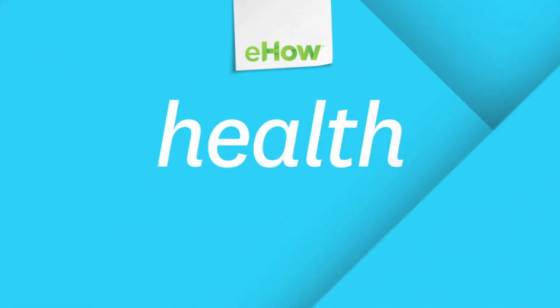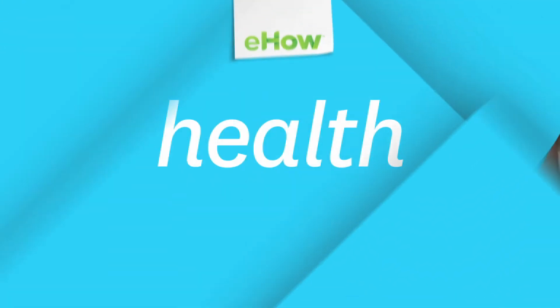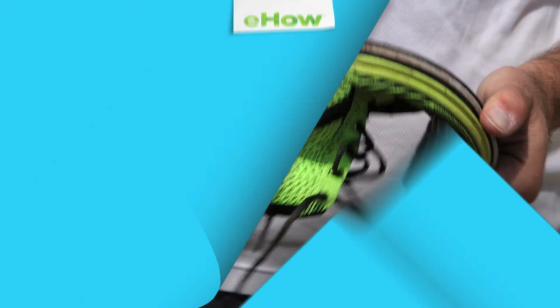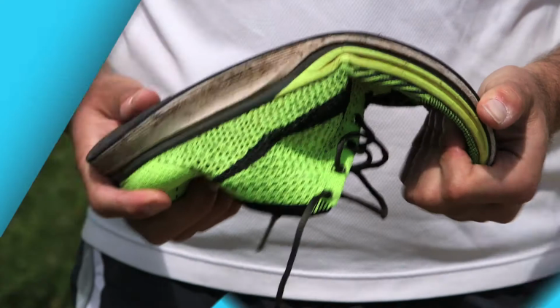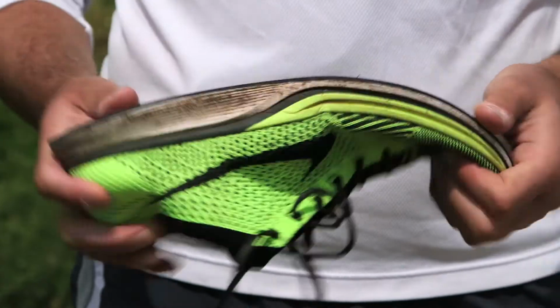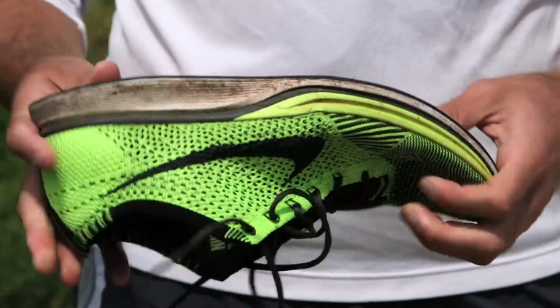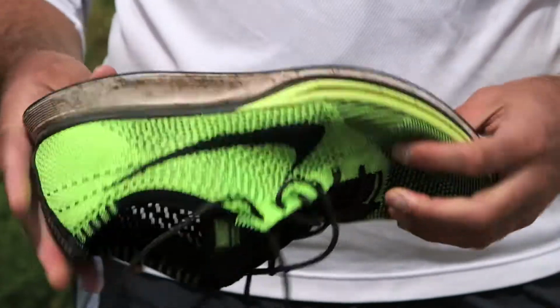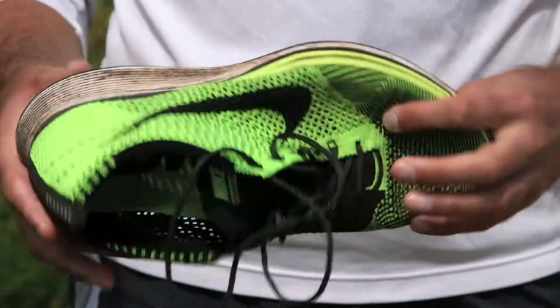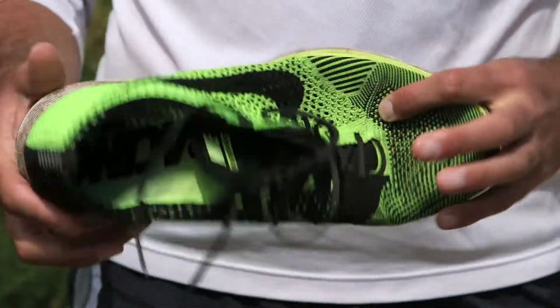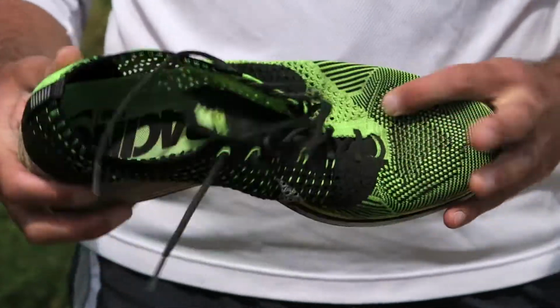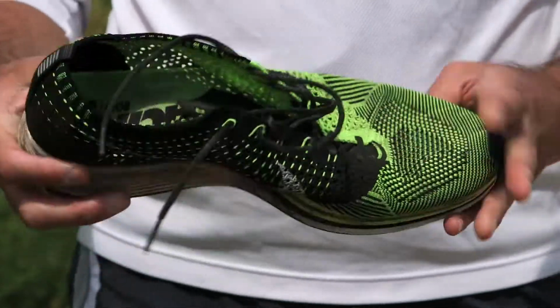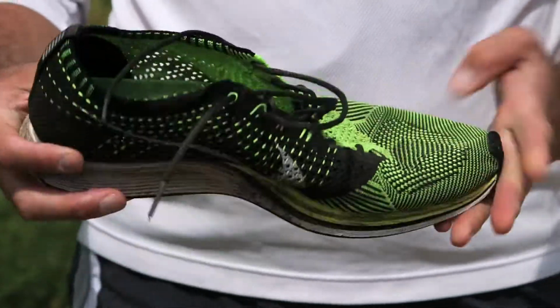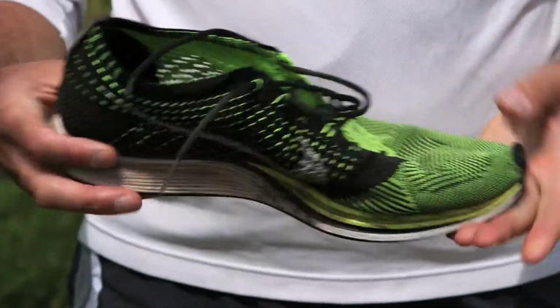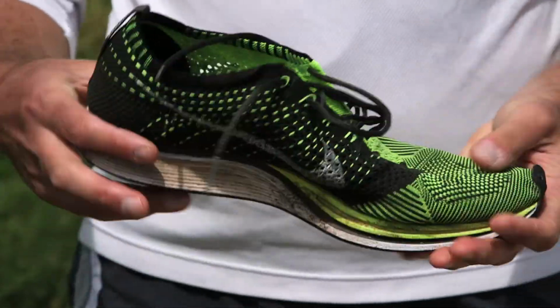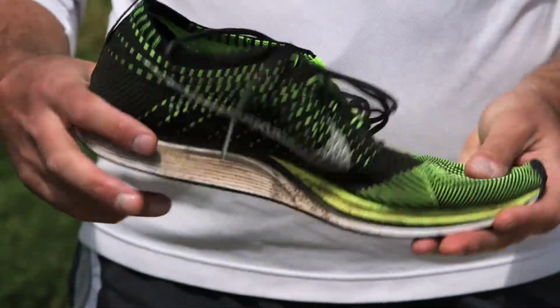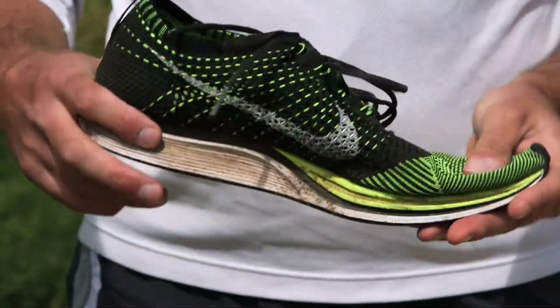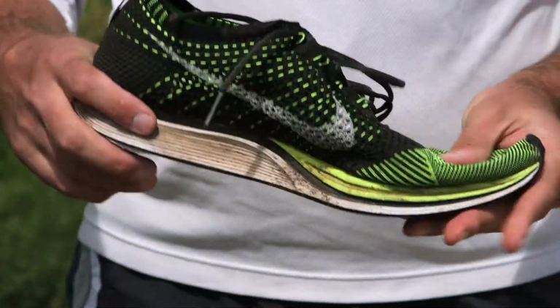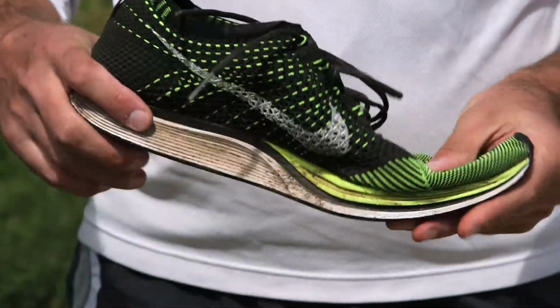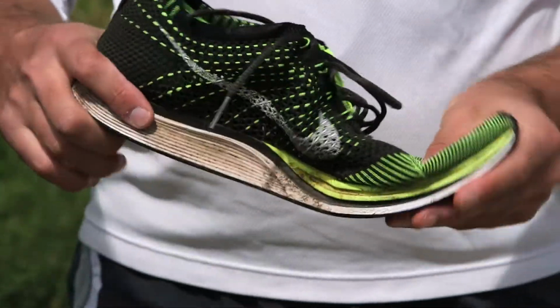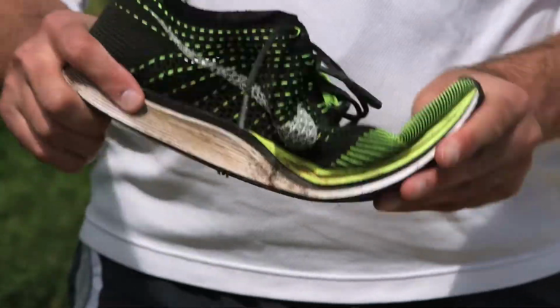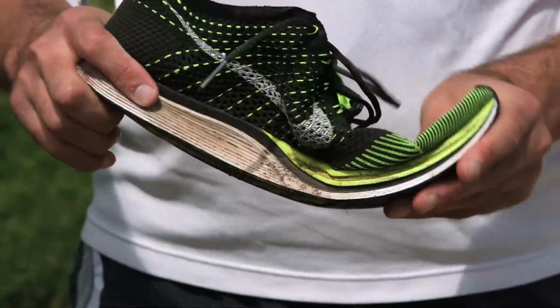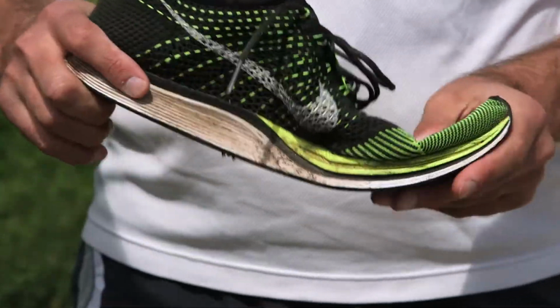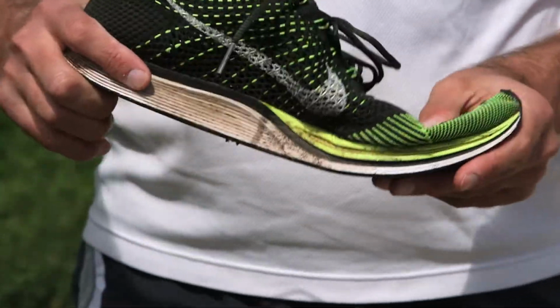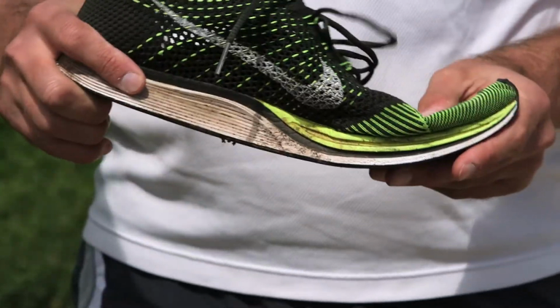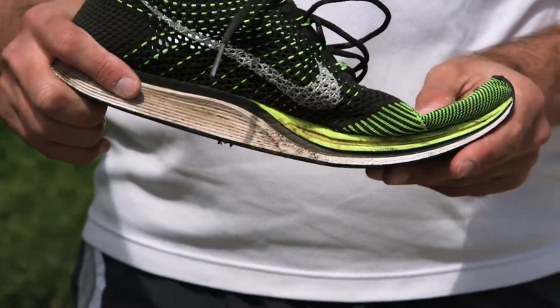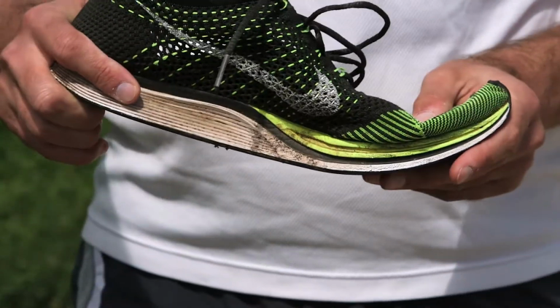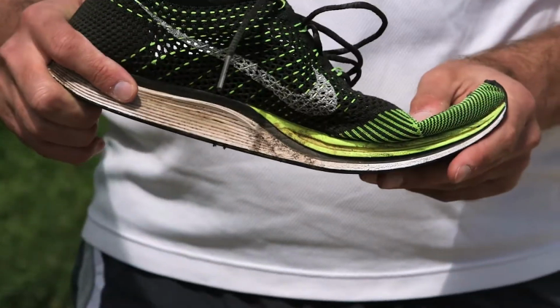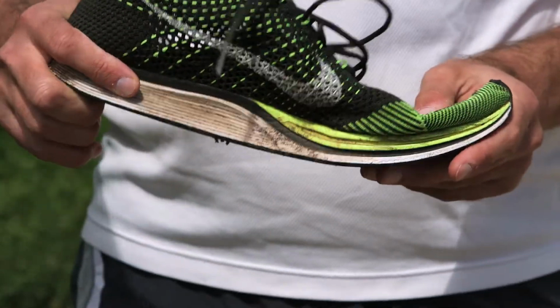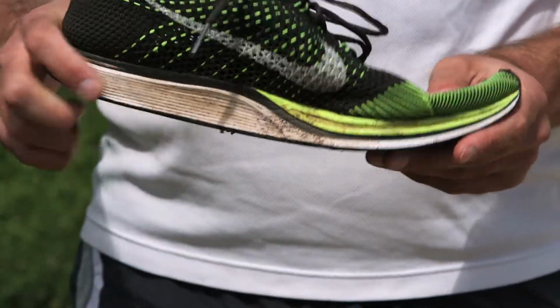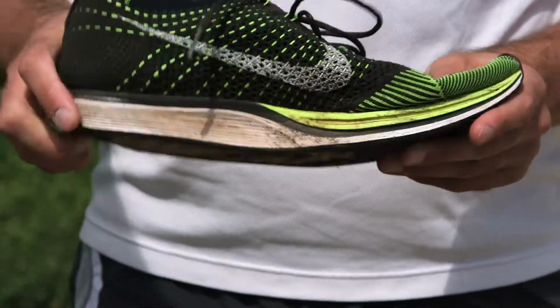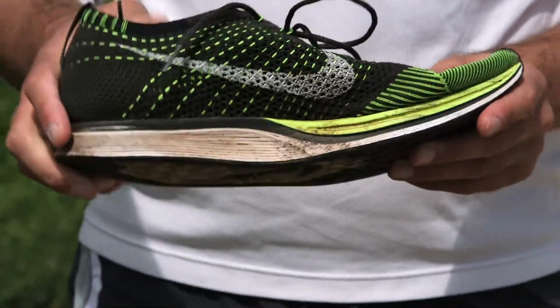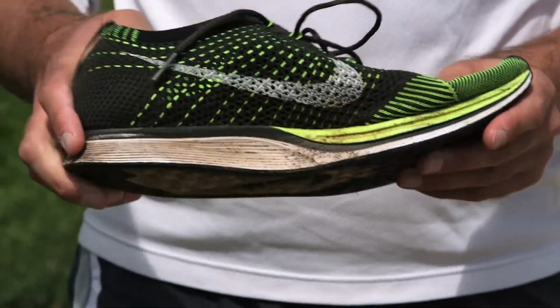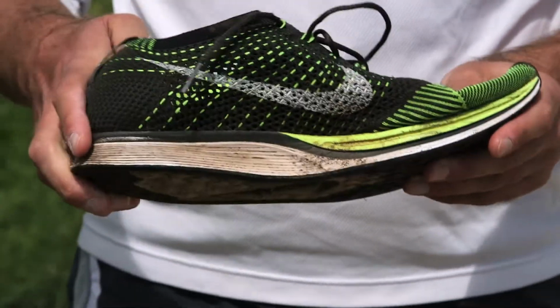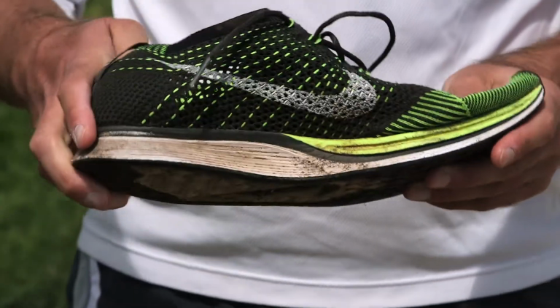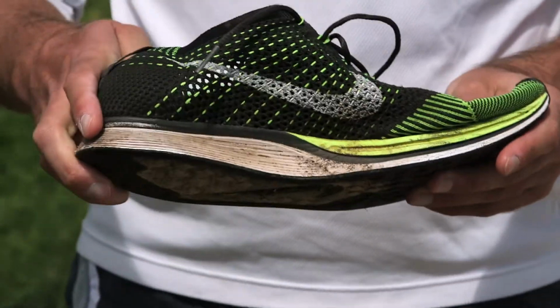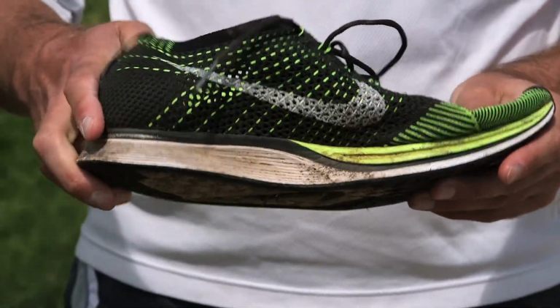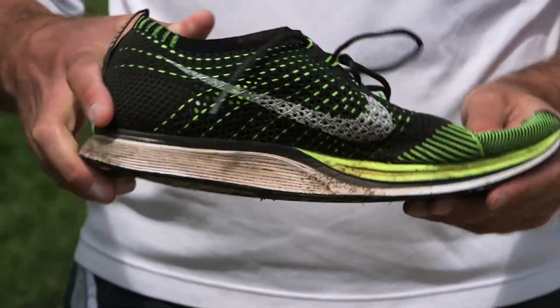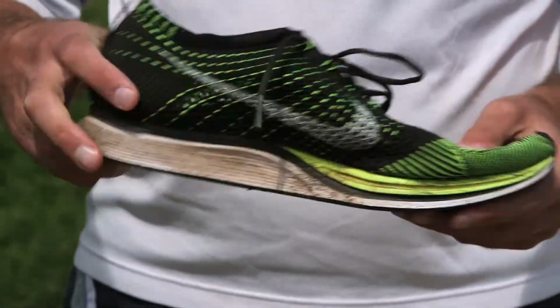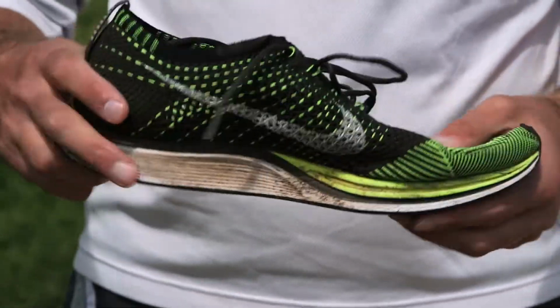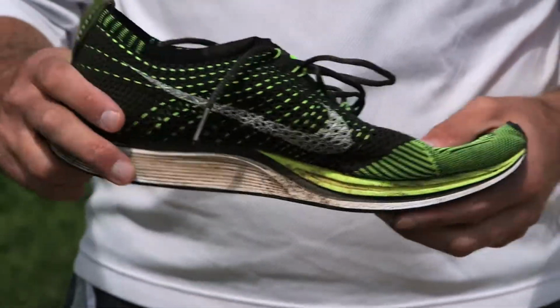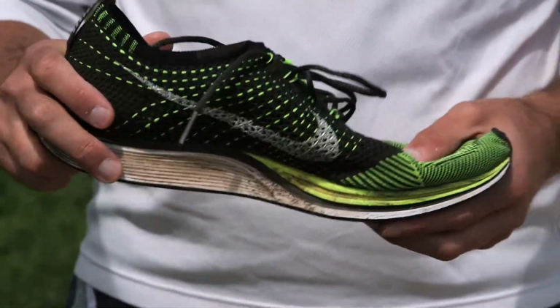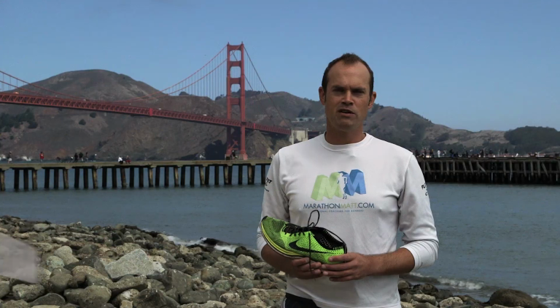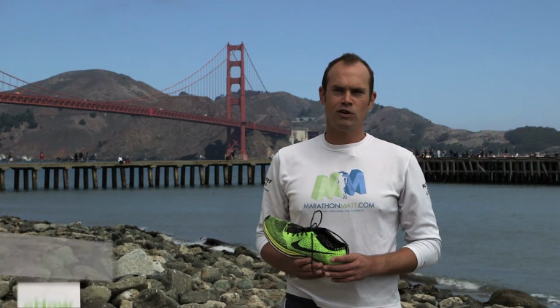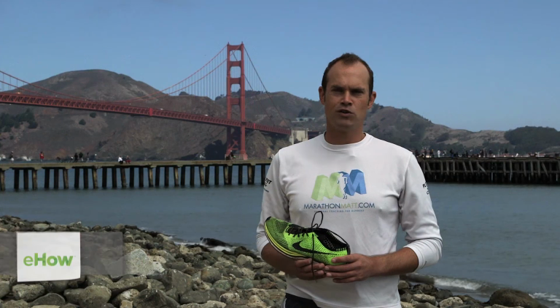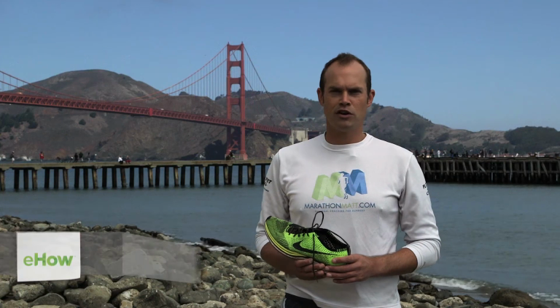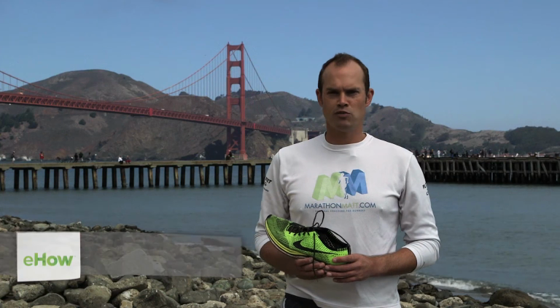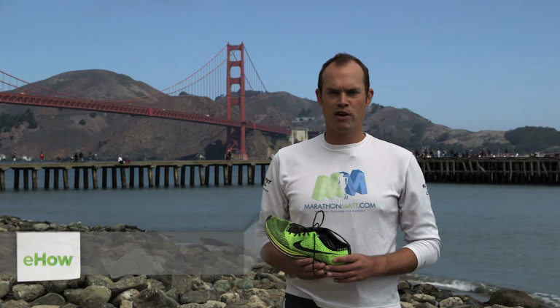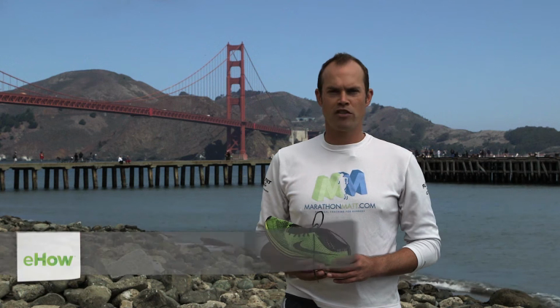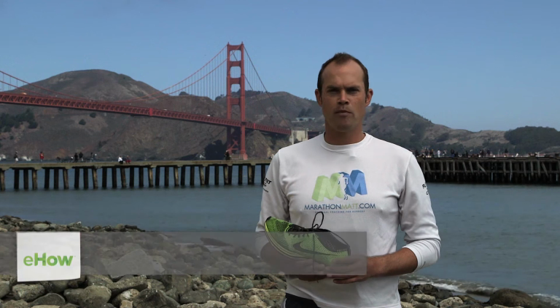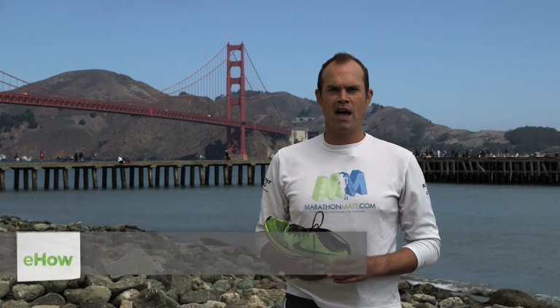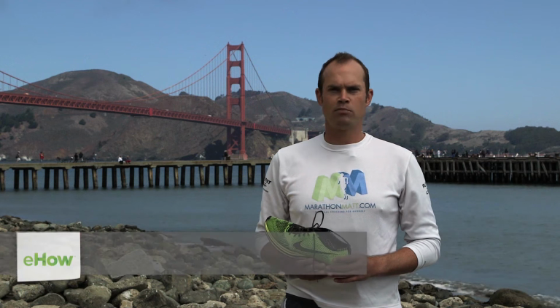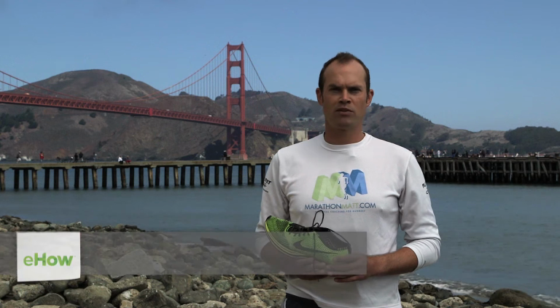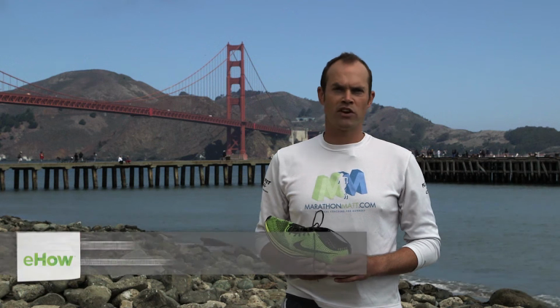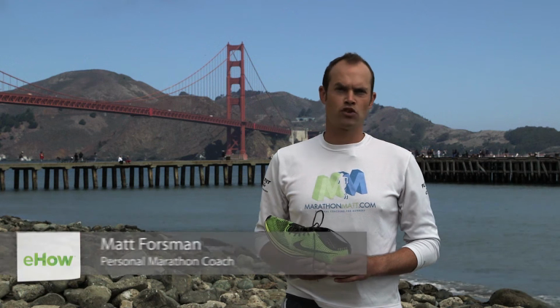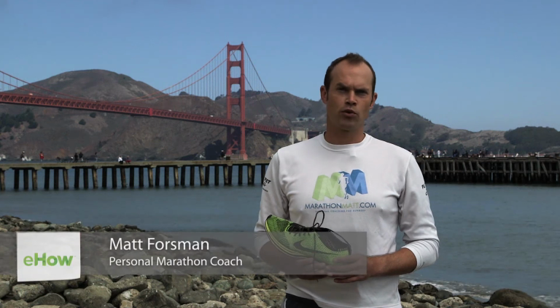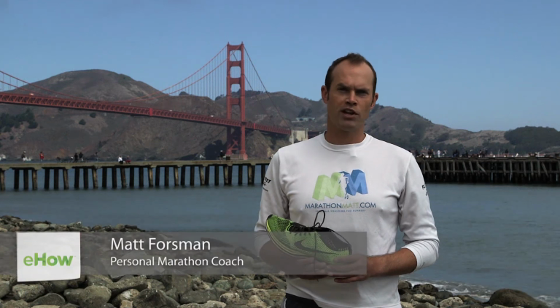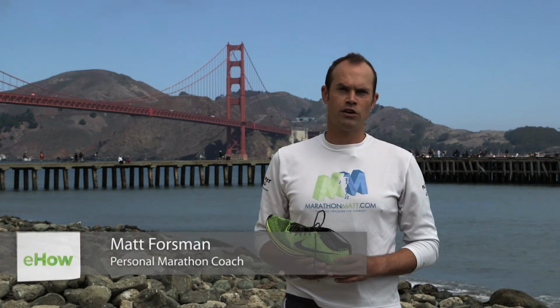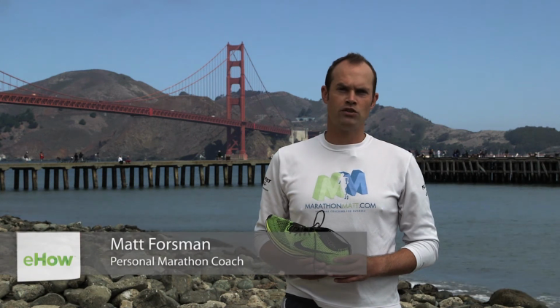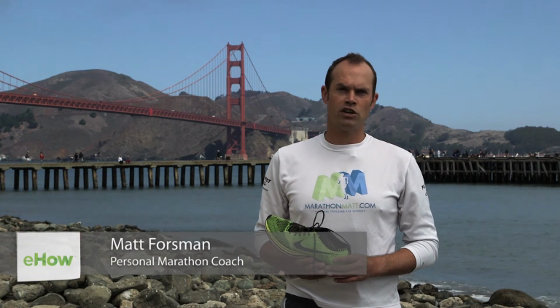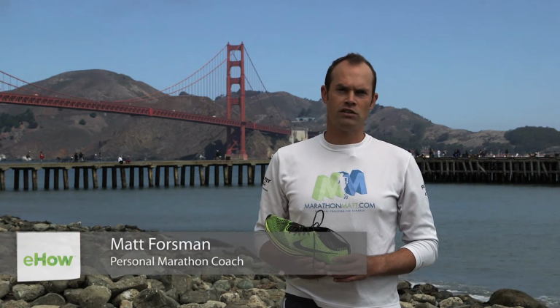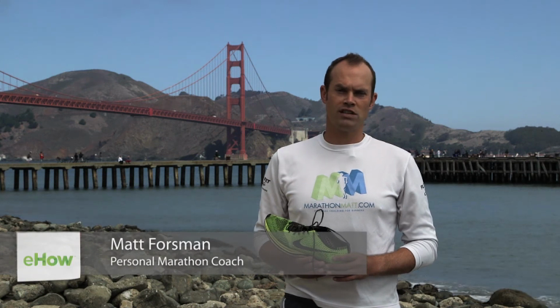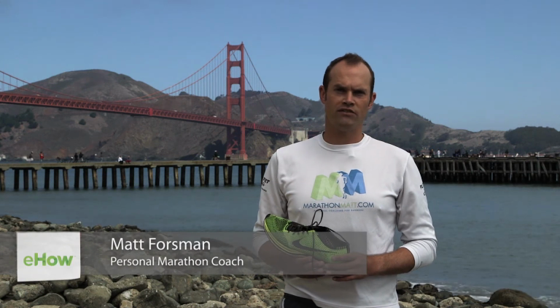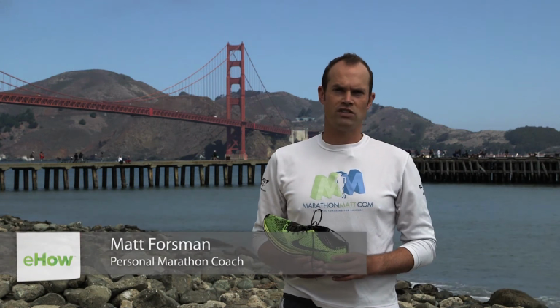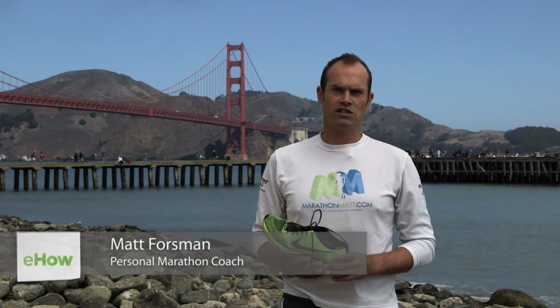Today's topic: running in sneakers without socks. I'm Matt Forsman, also known as Marathon Matt, professional running coach here in San Francisco.